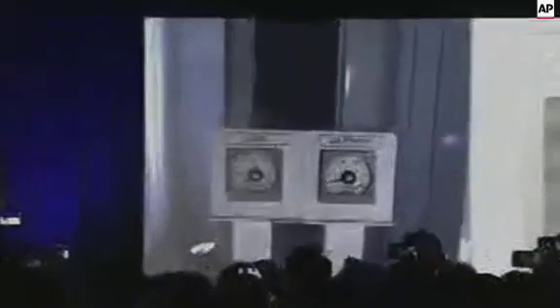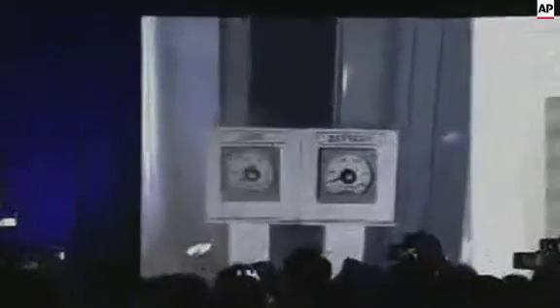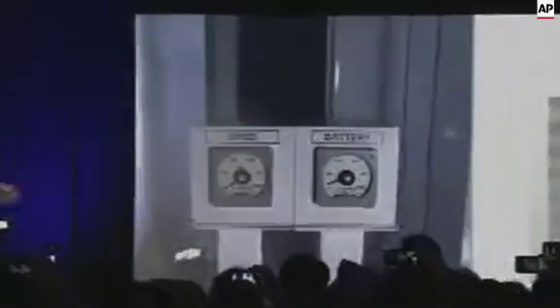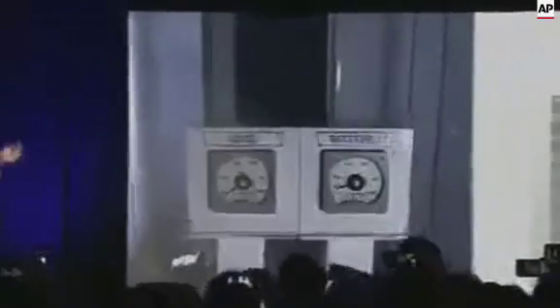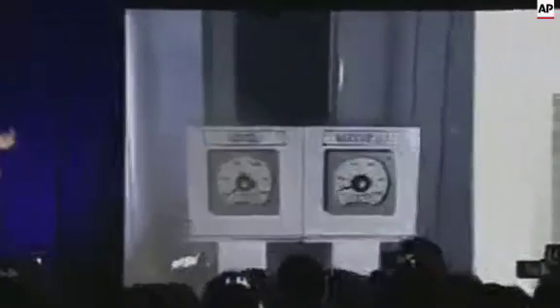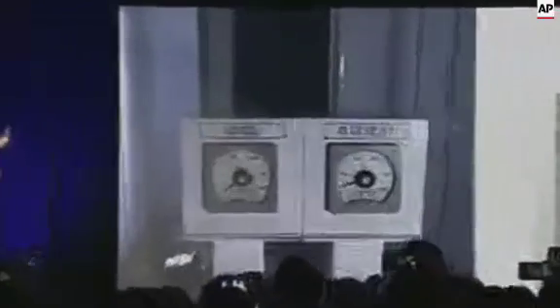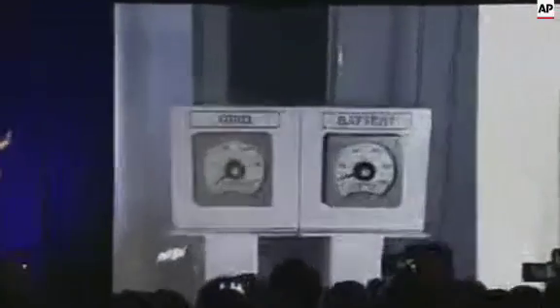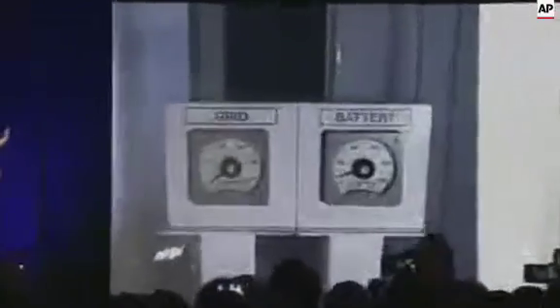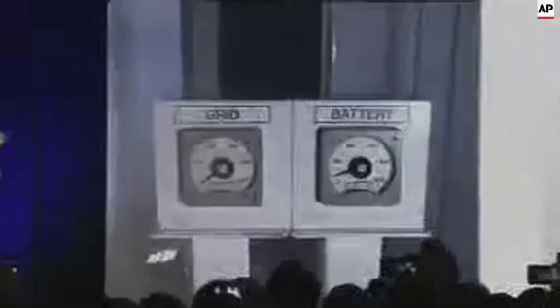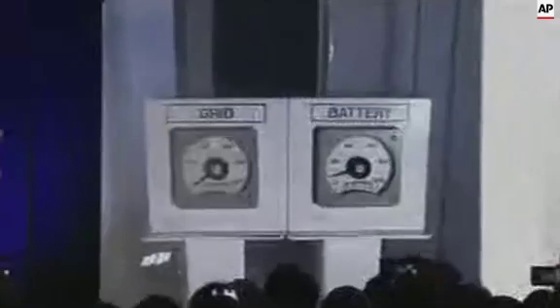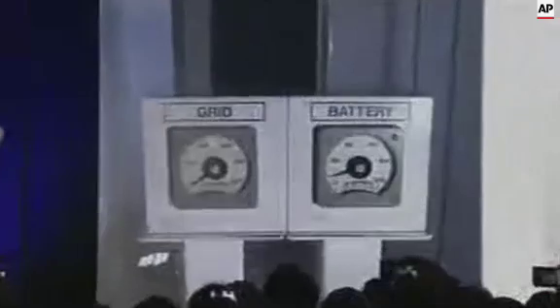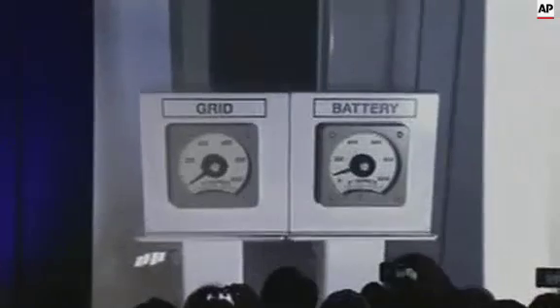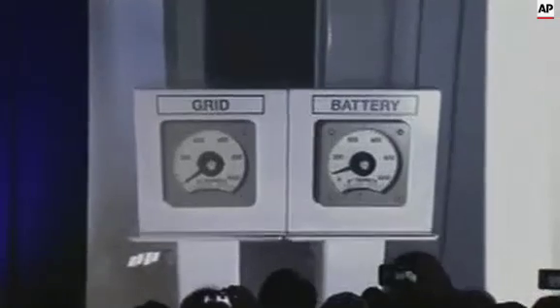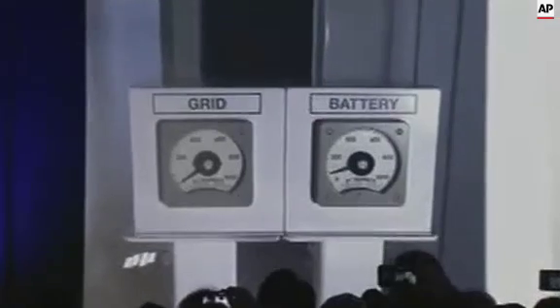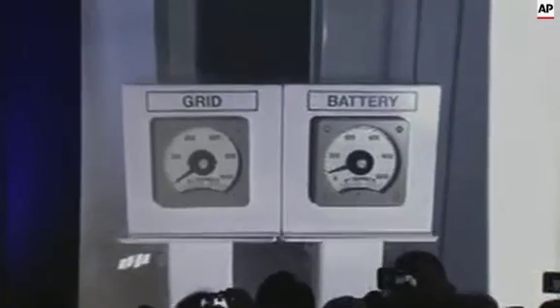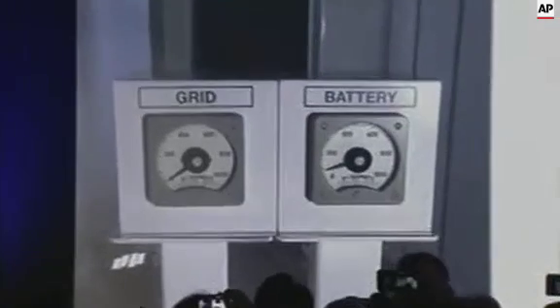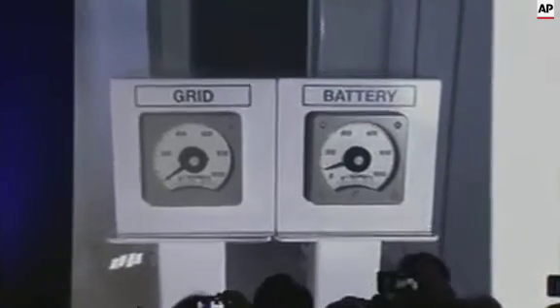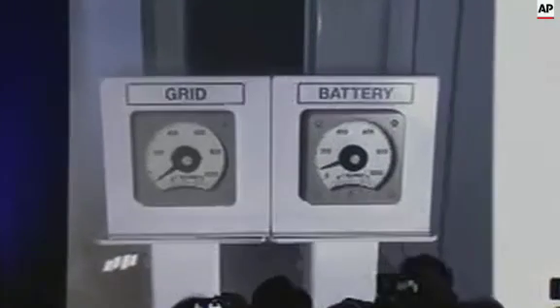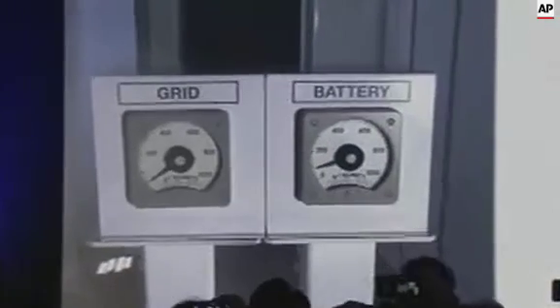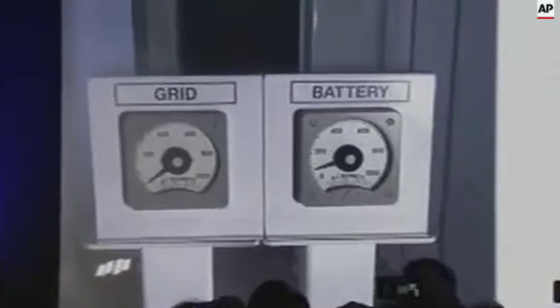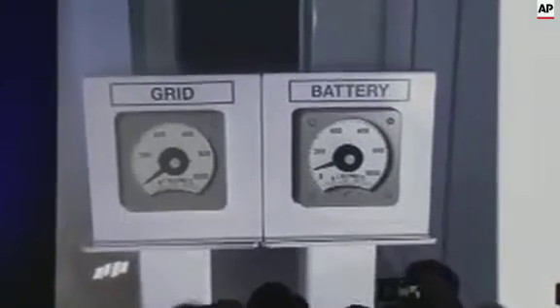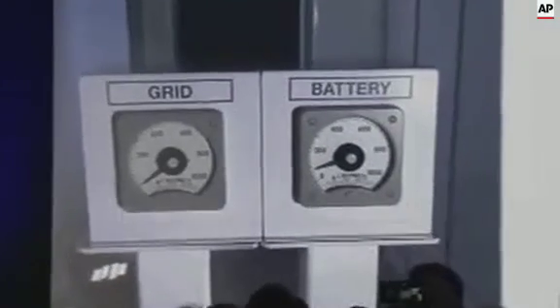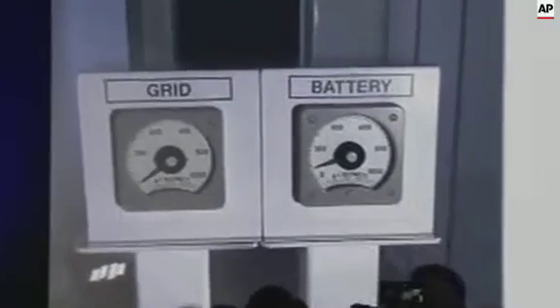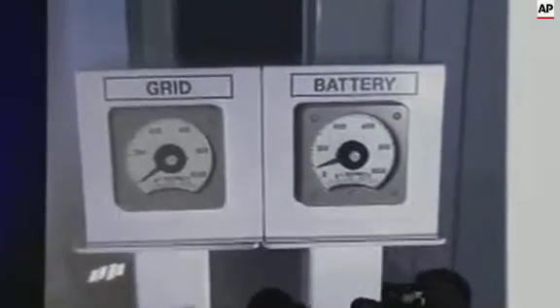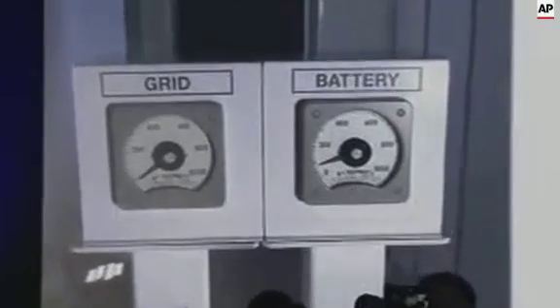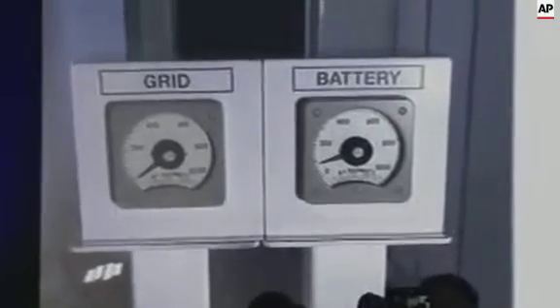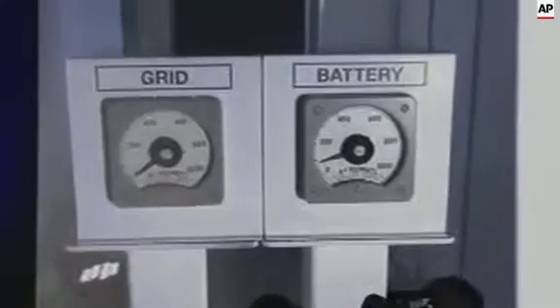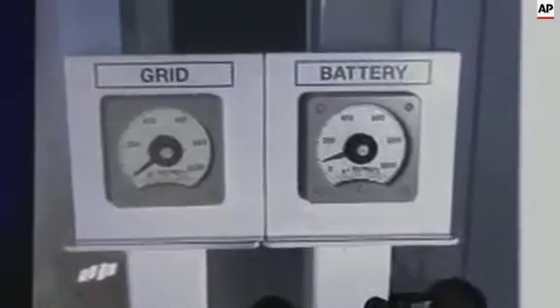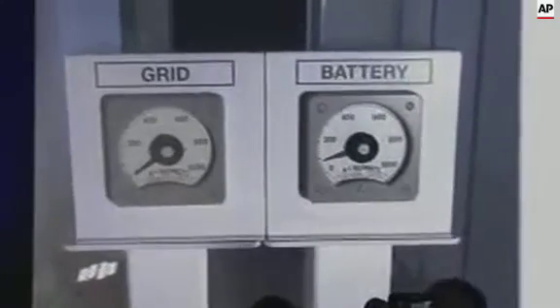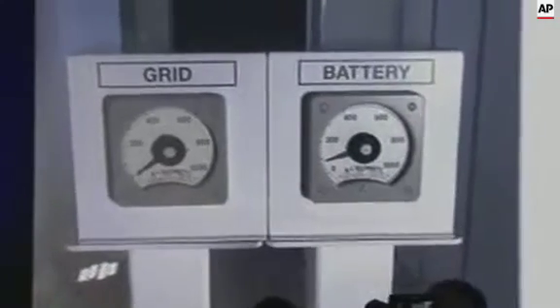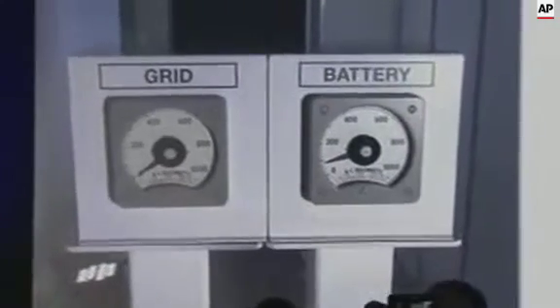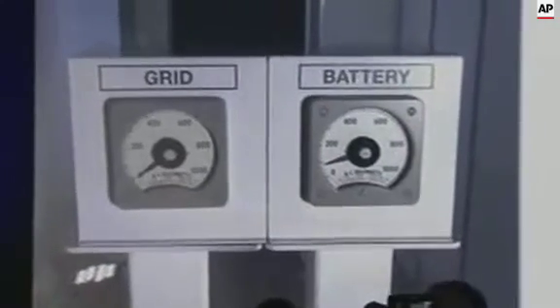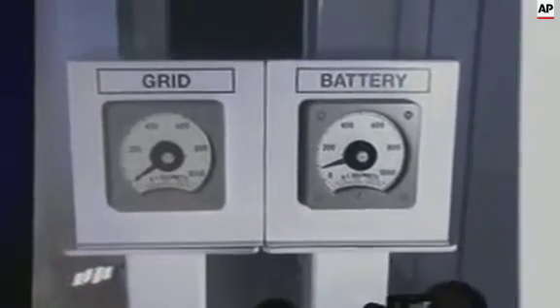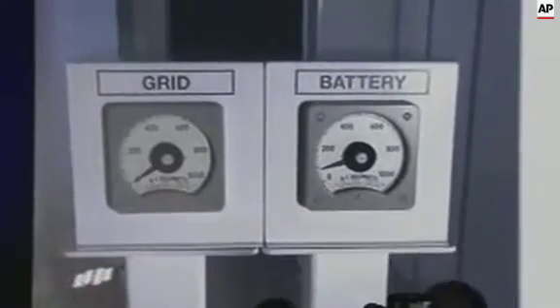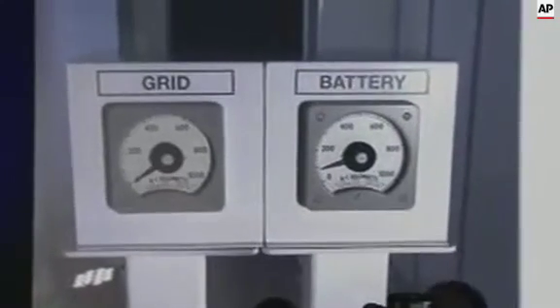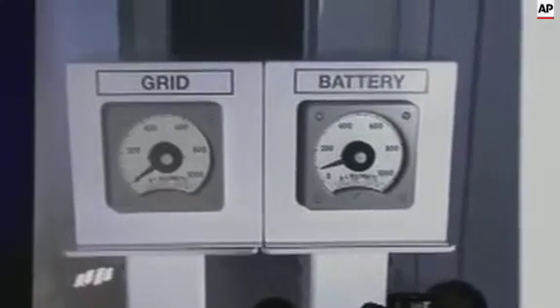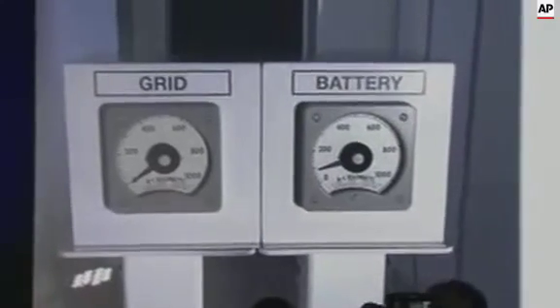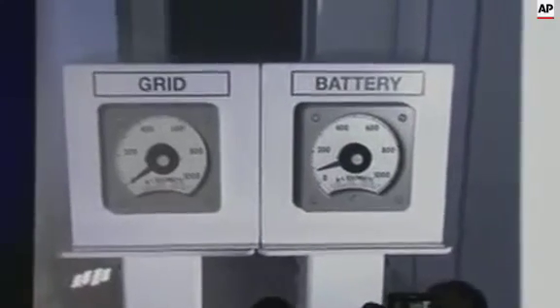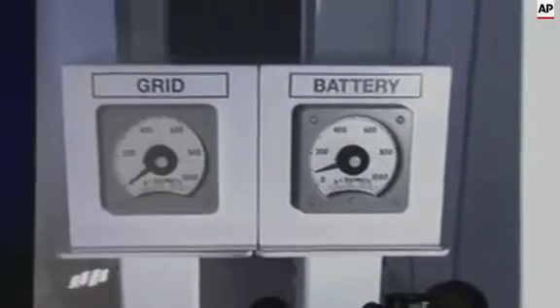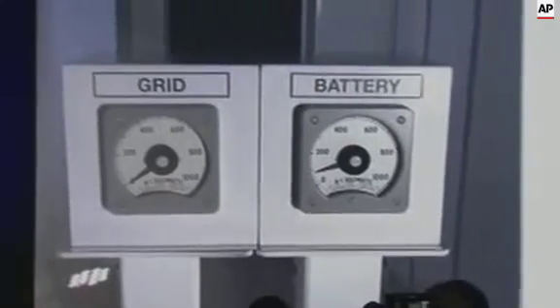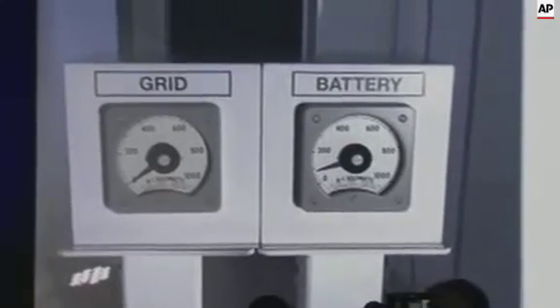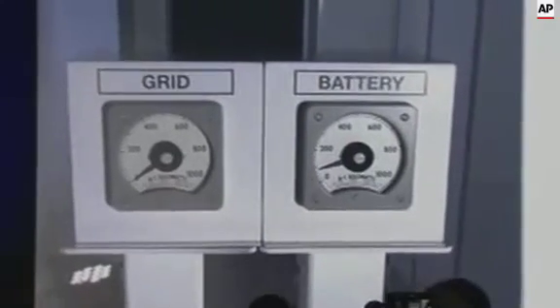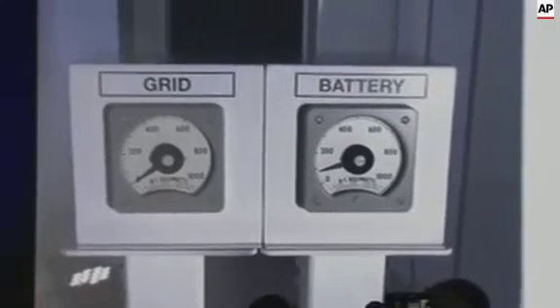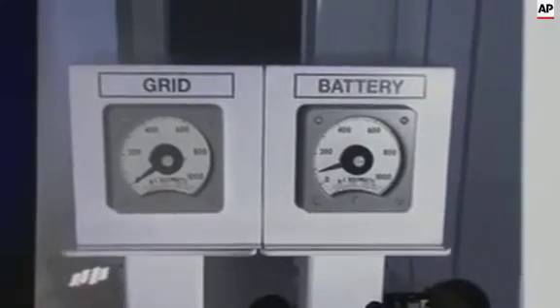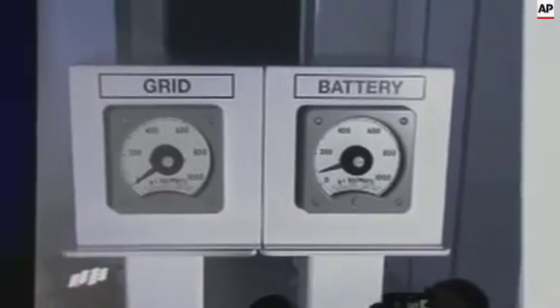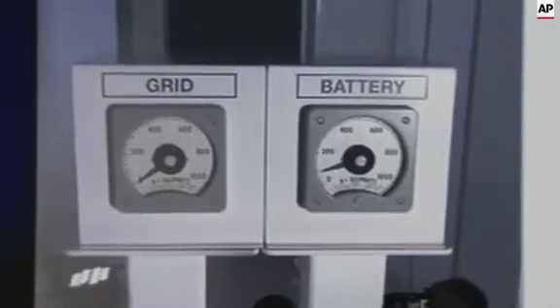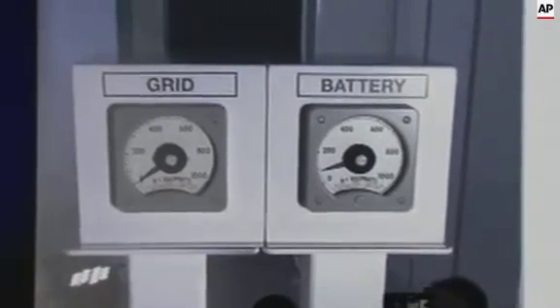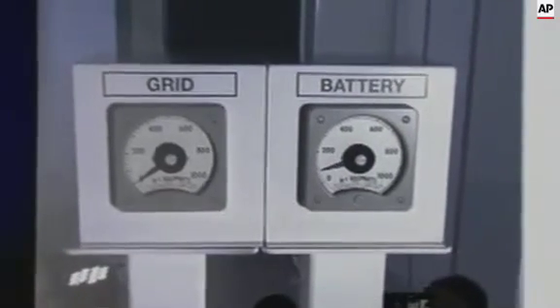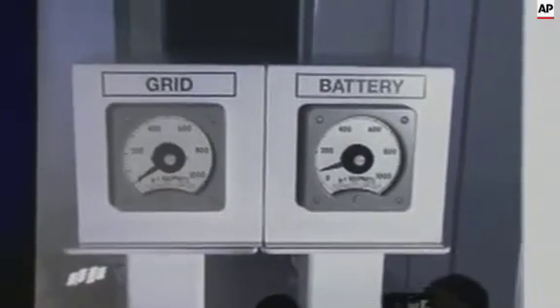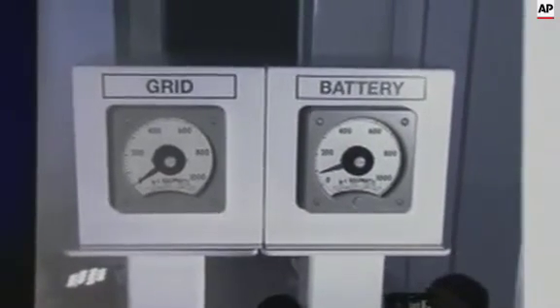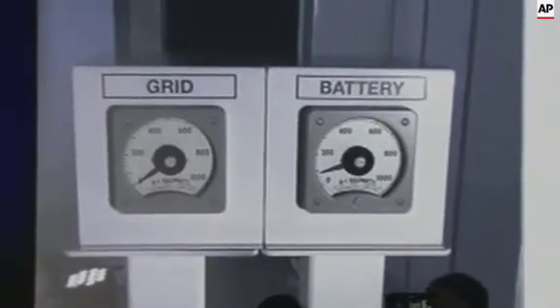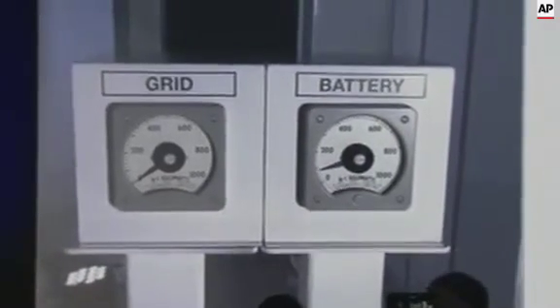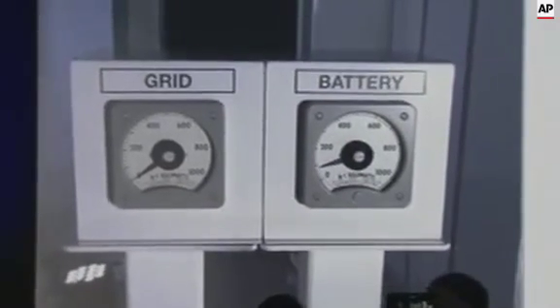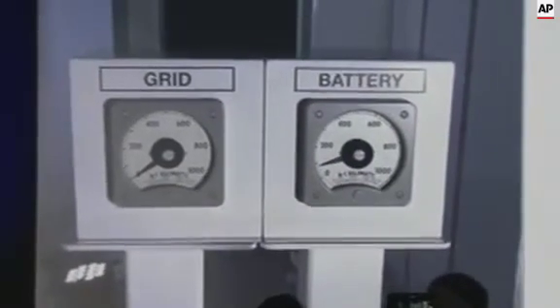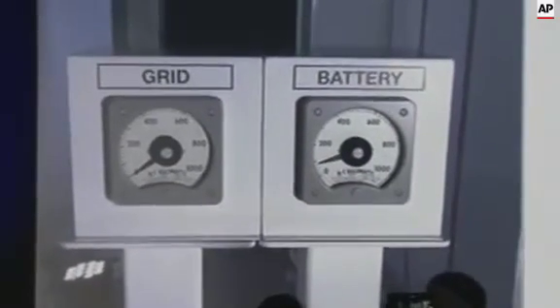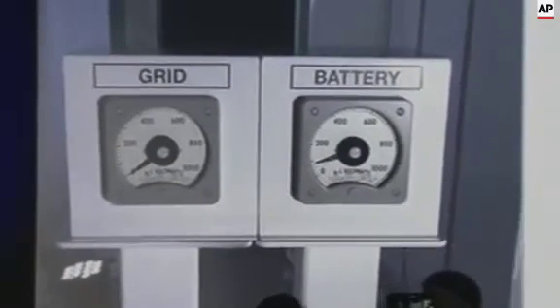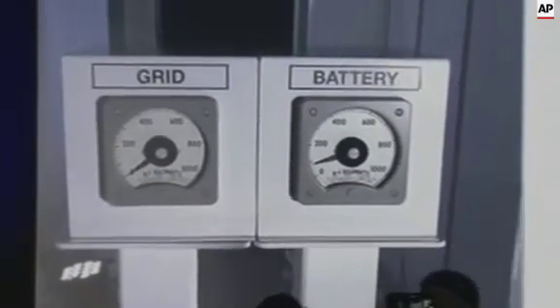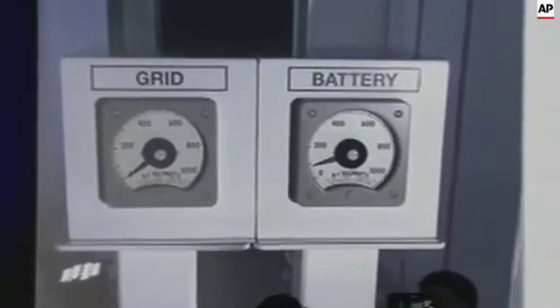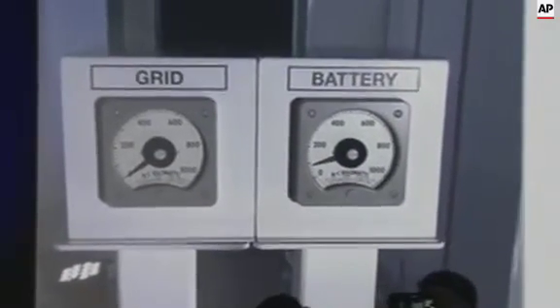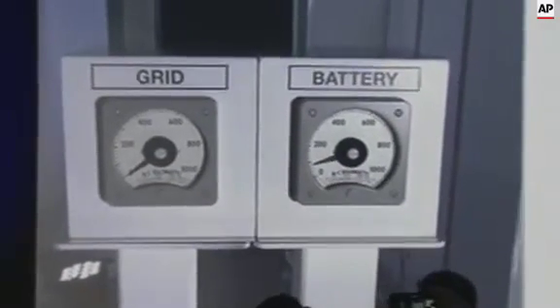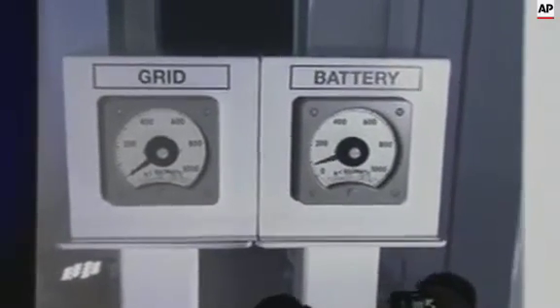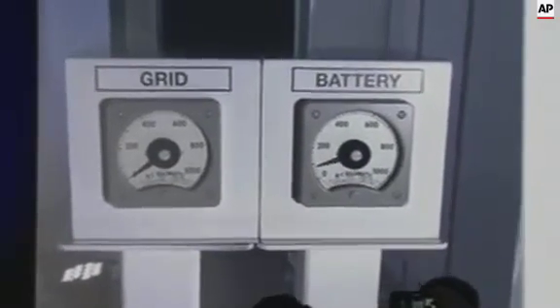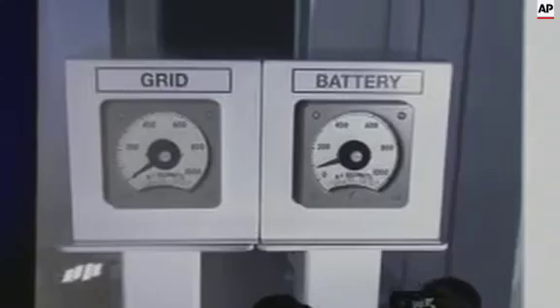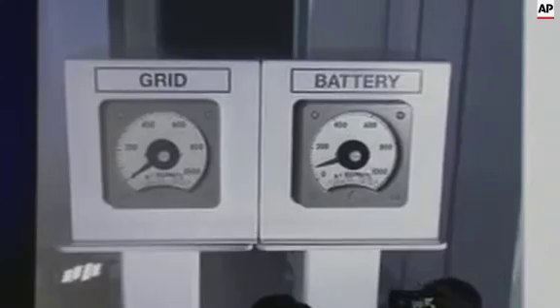Oh wow, the grid — it's actually zero. This entire night has been powered by batteries.